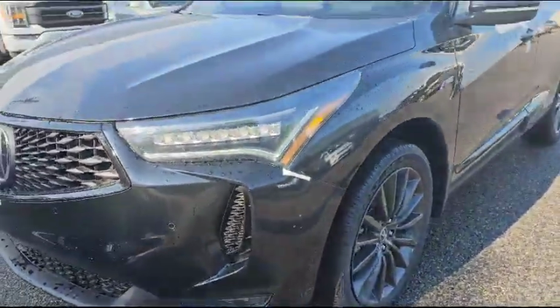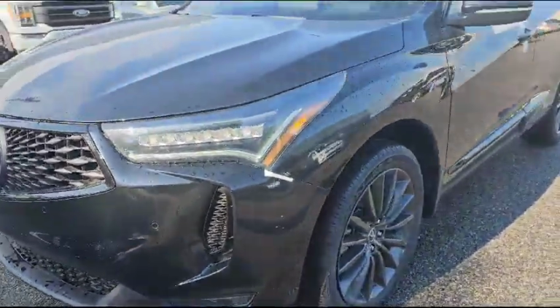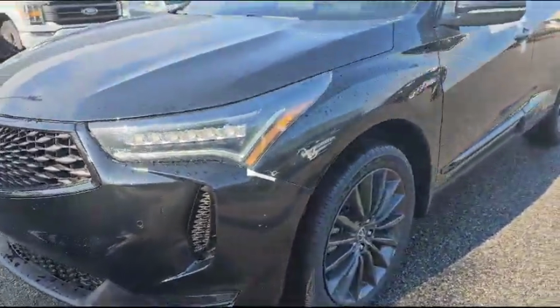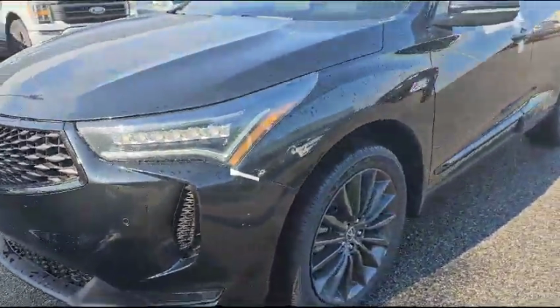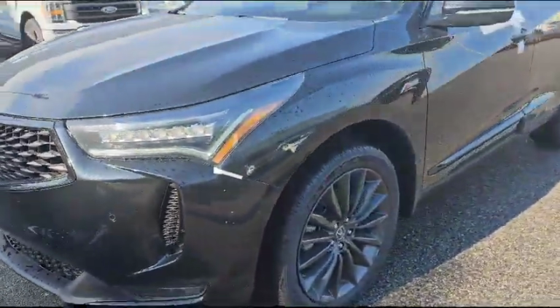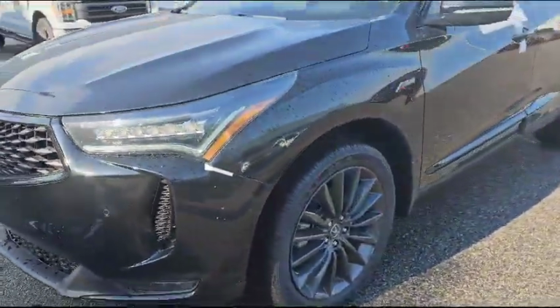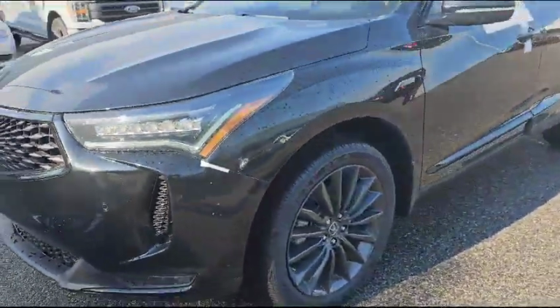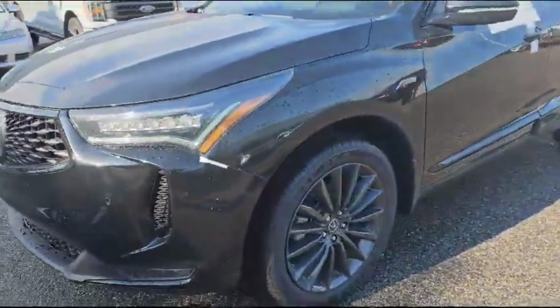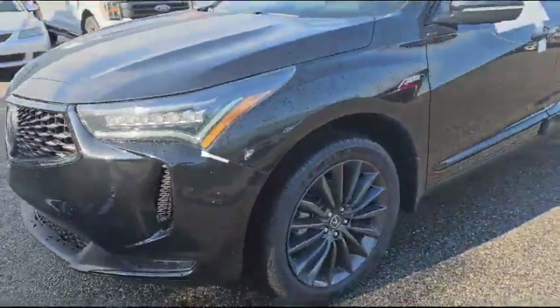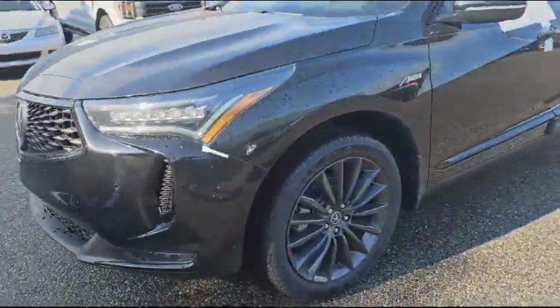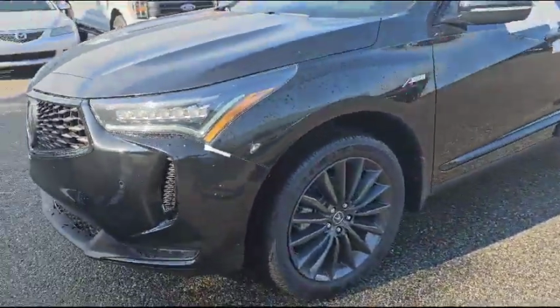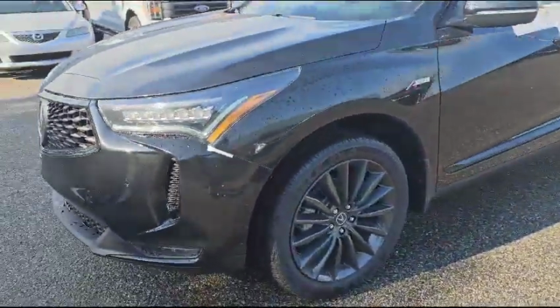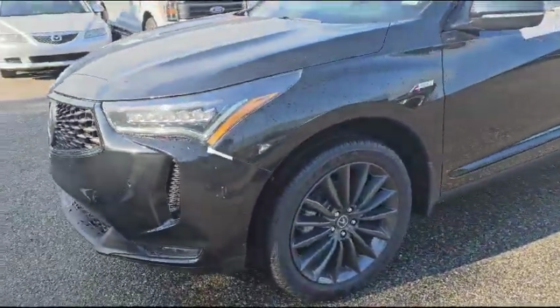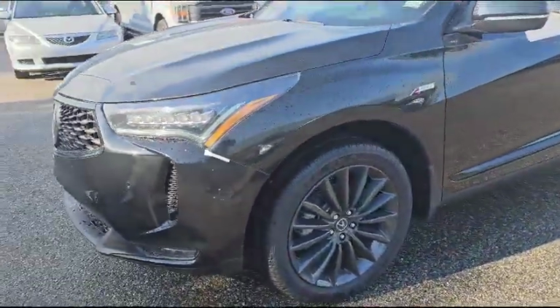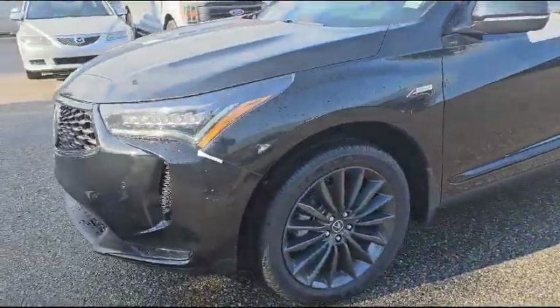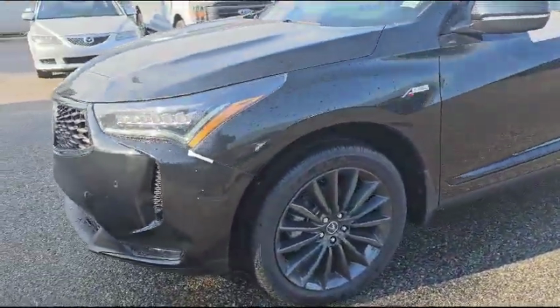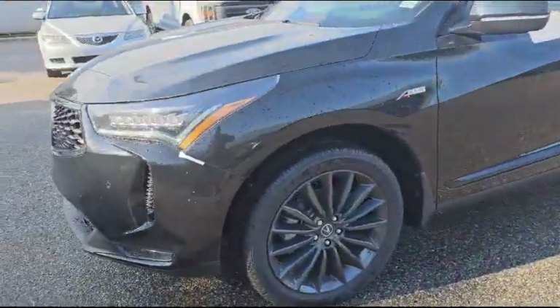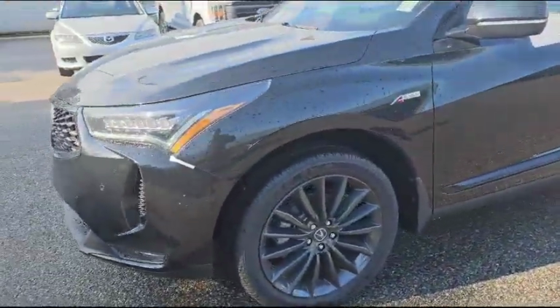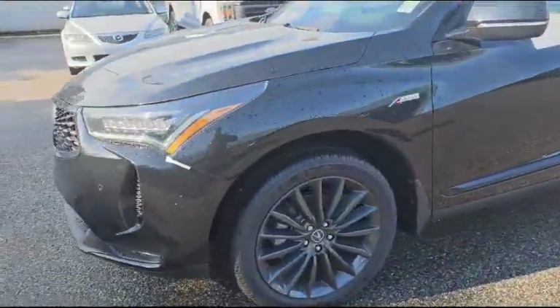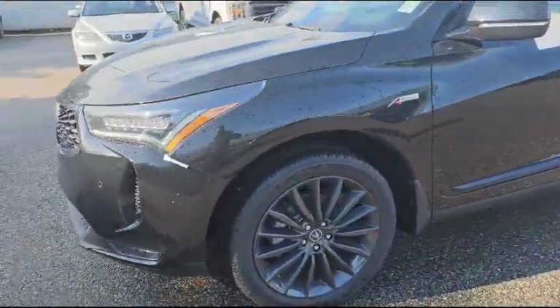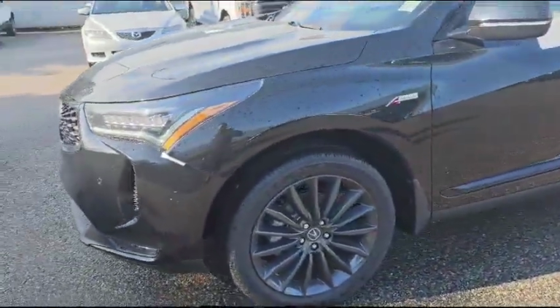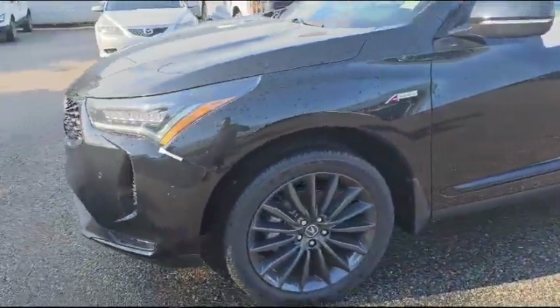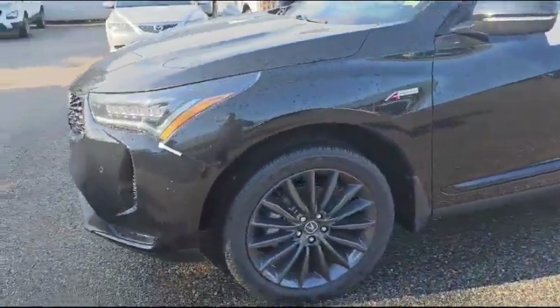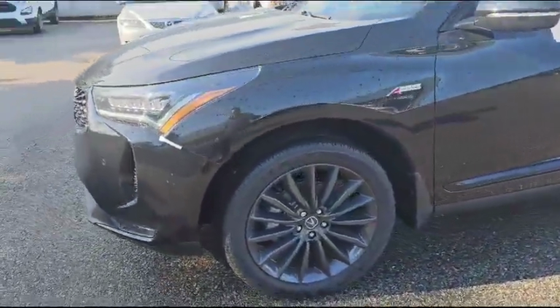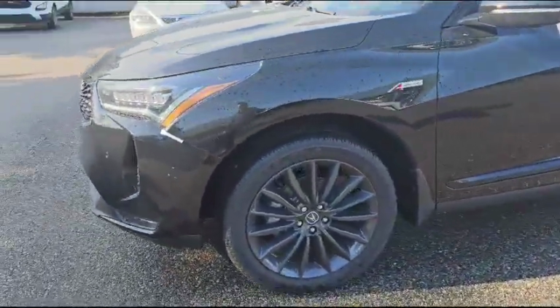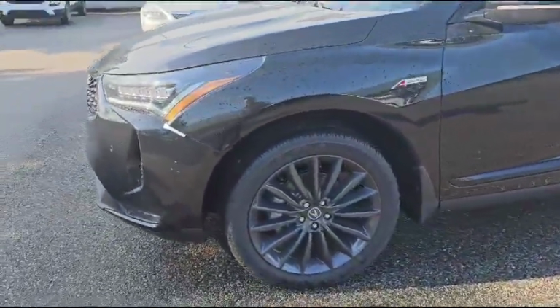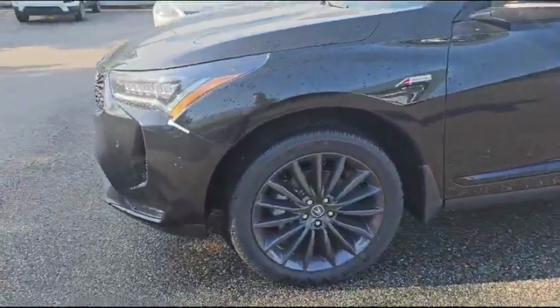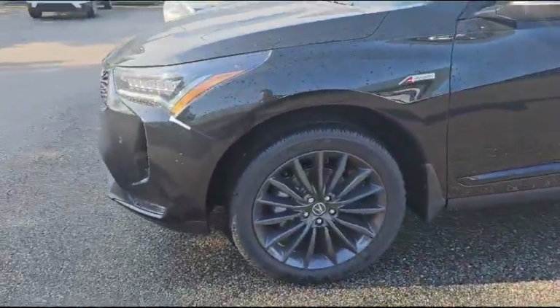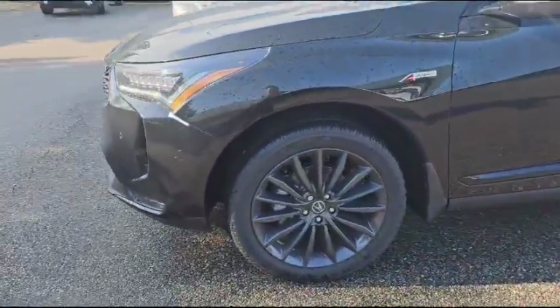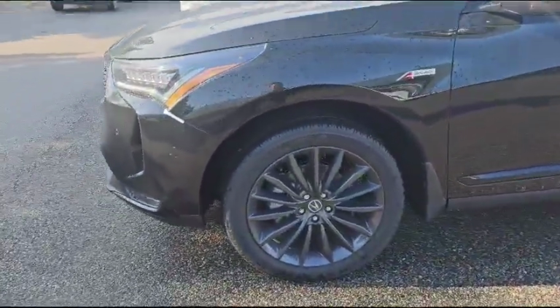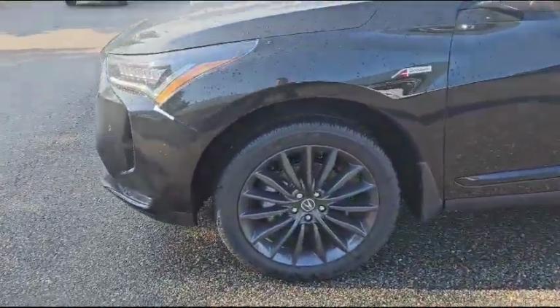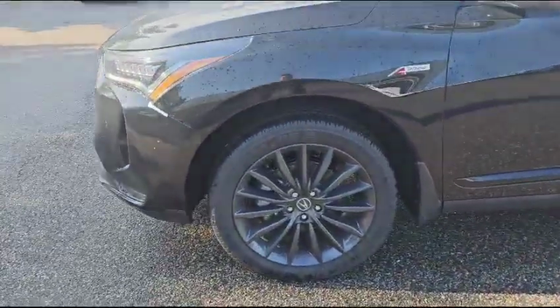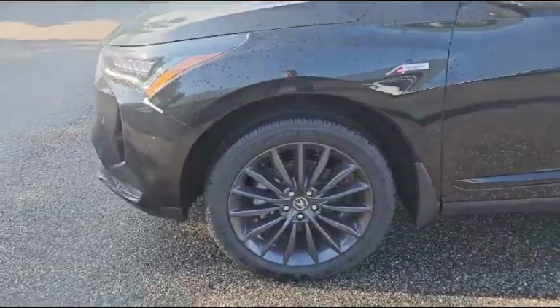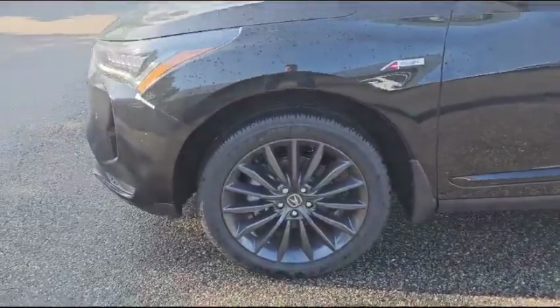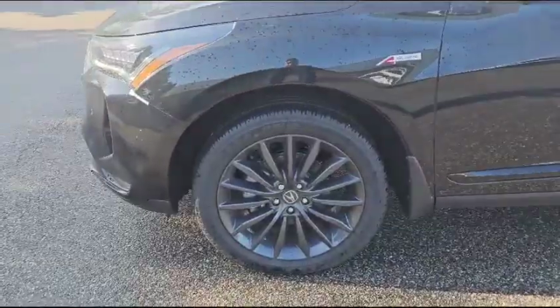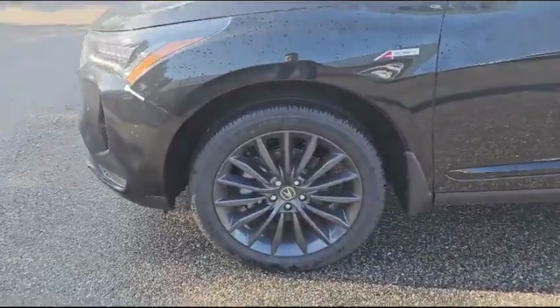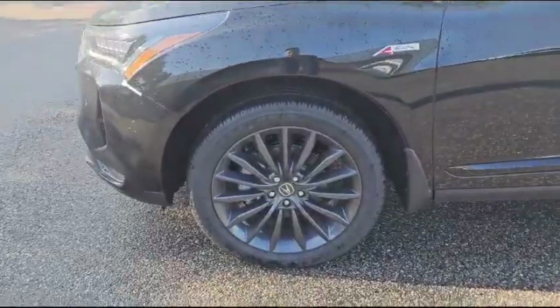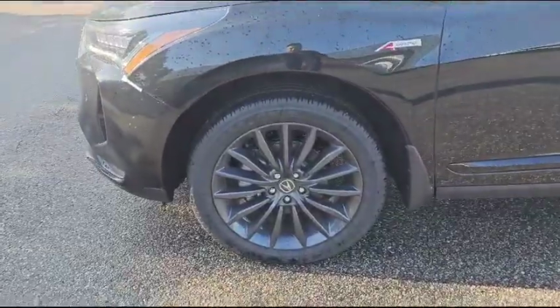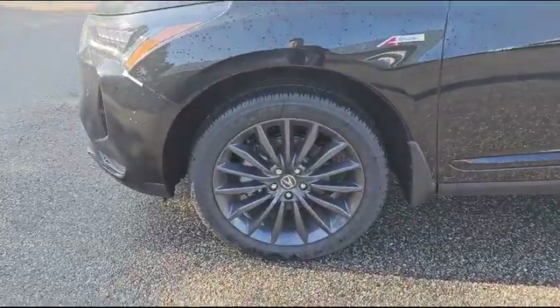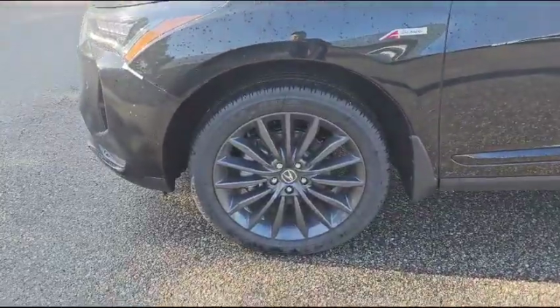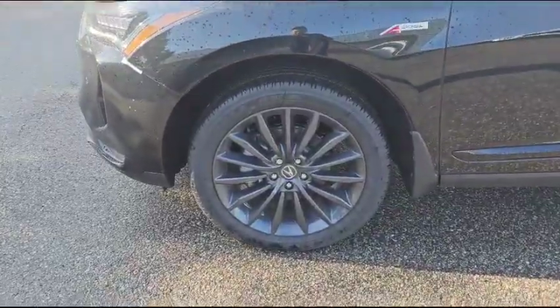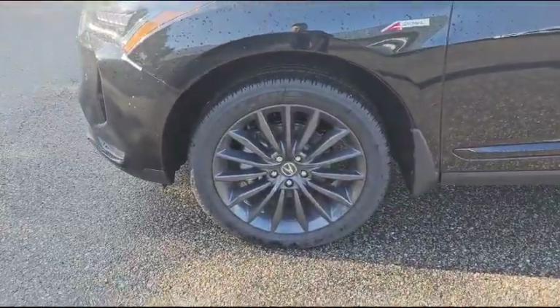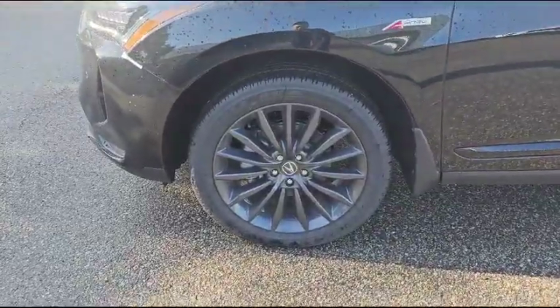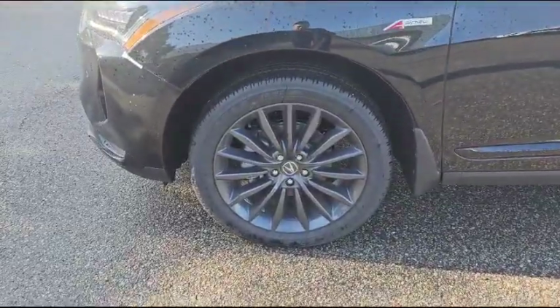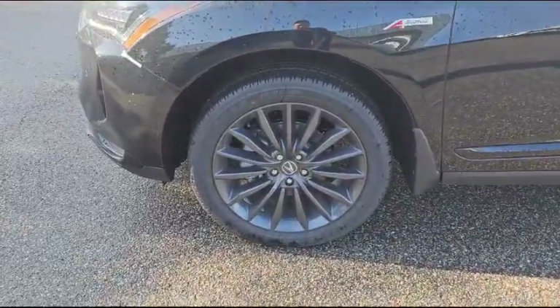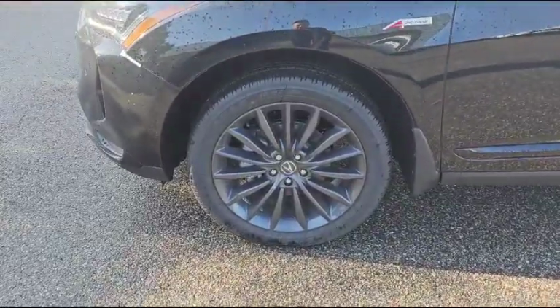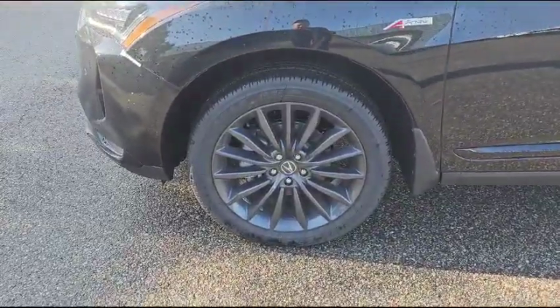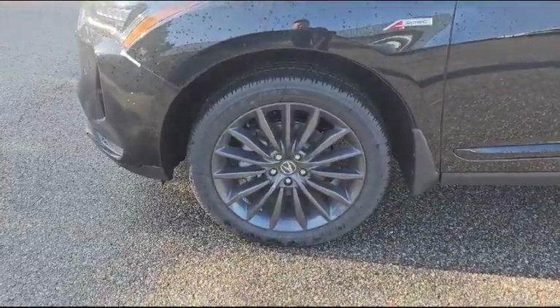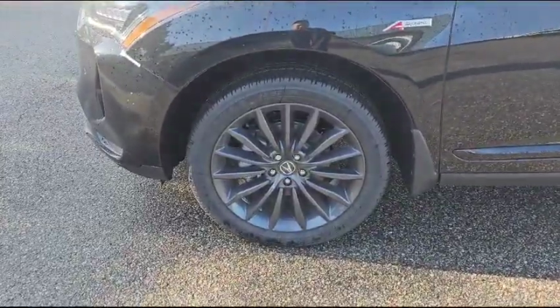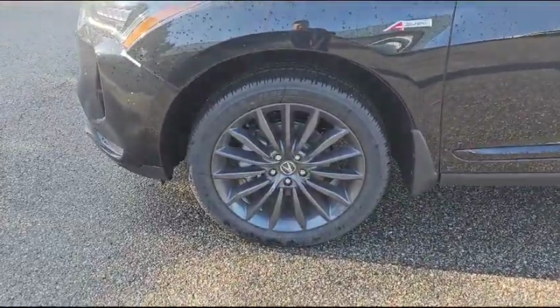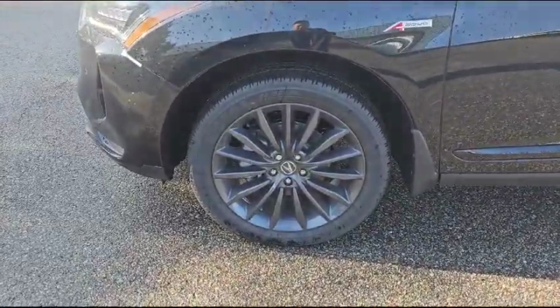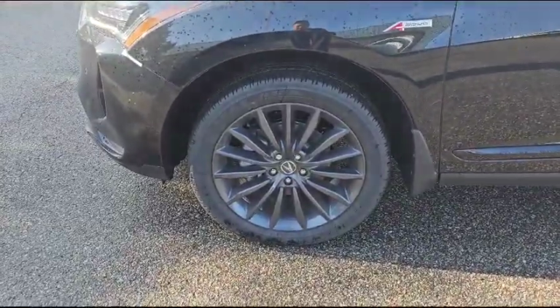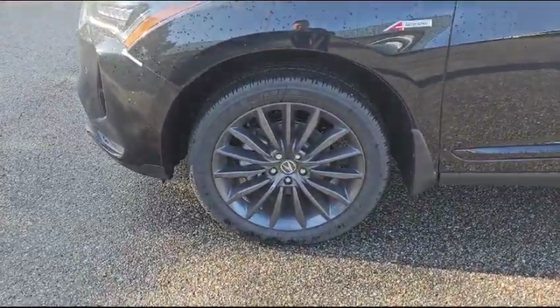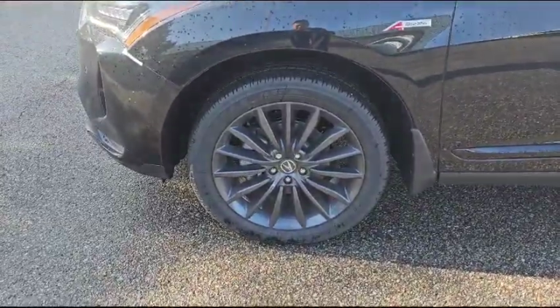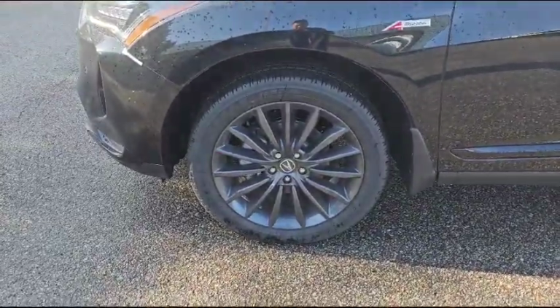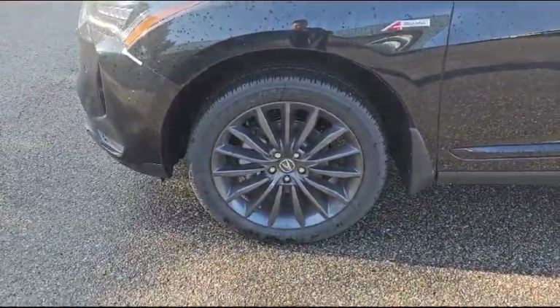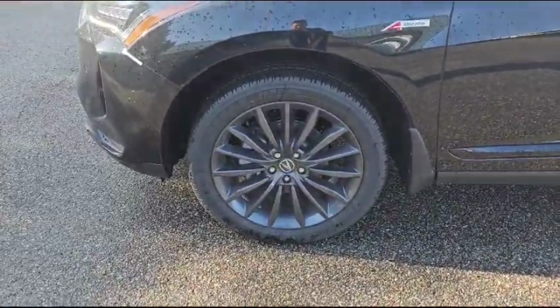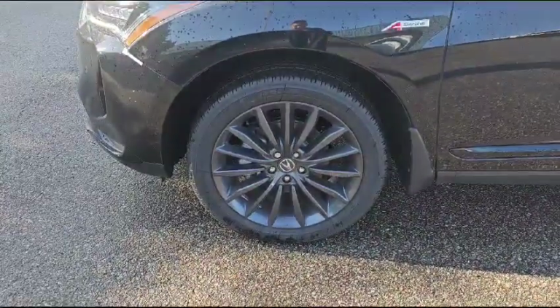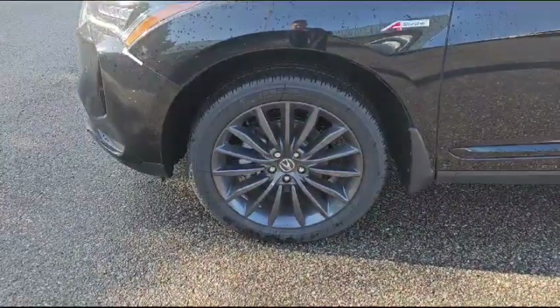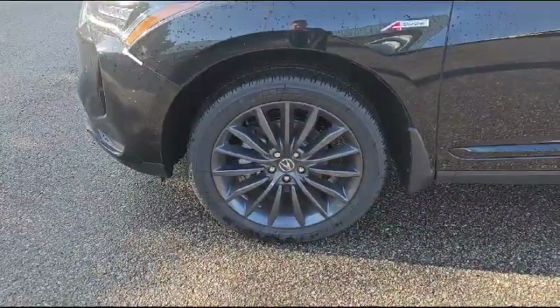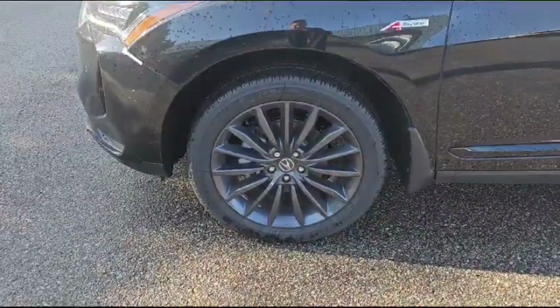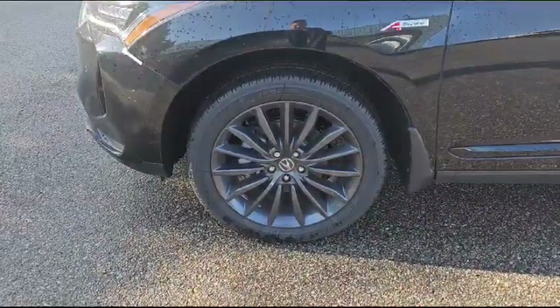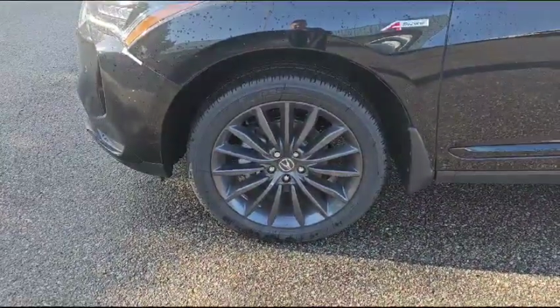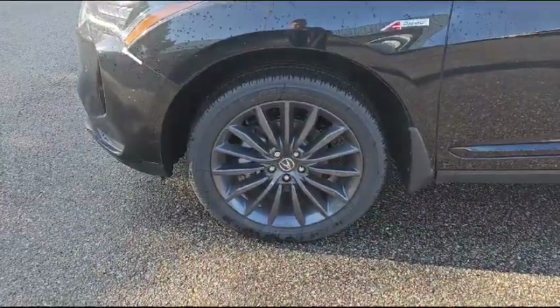Coming around to the side, the vehicle has these nice sharp gray 20-inch alloy wheels. Come inside with me — let's take a look at the interior.